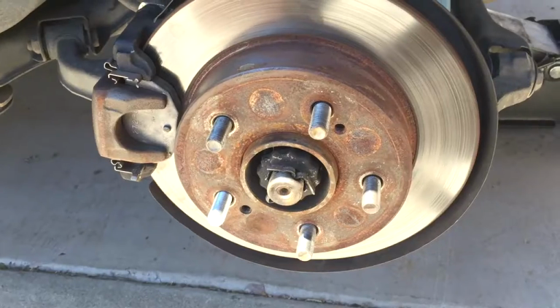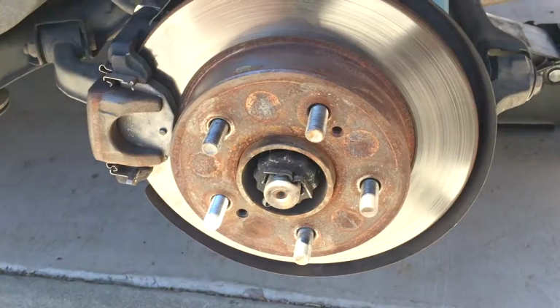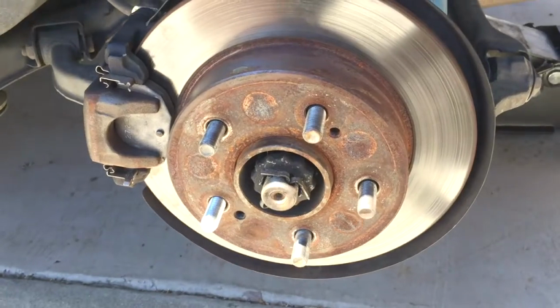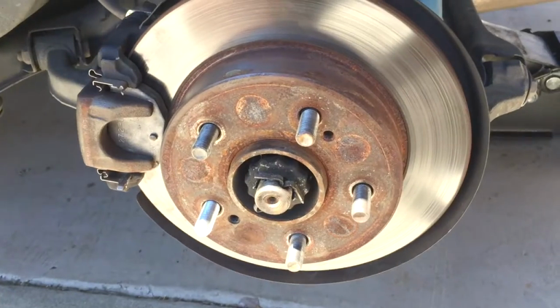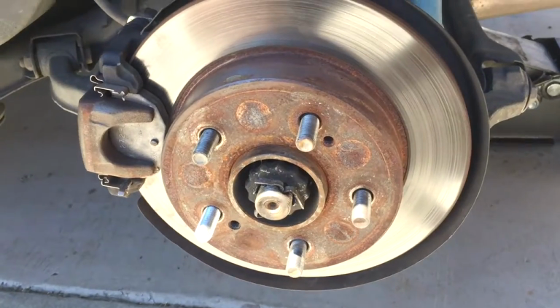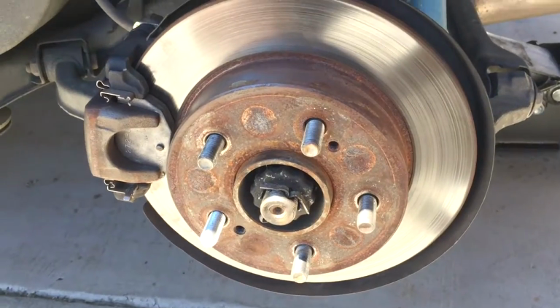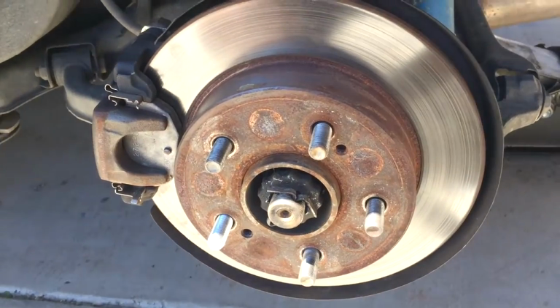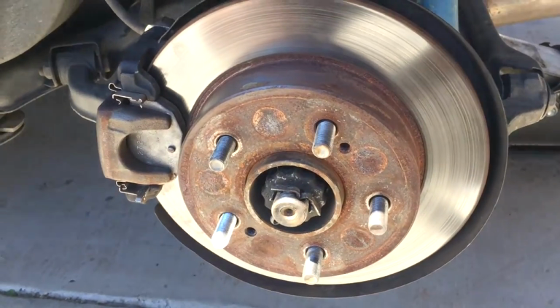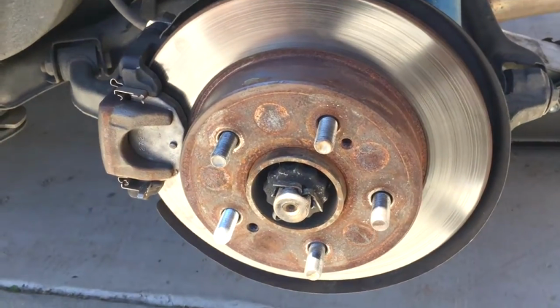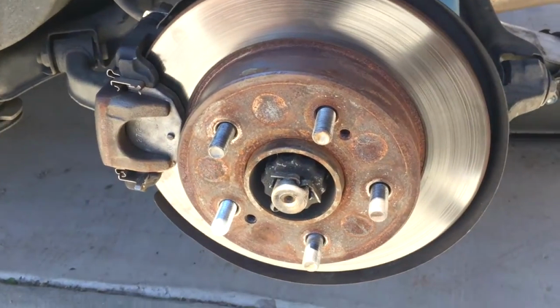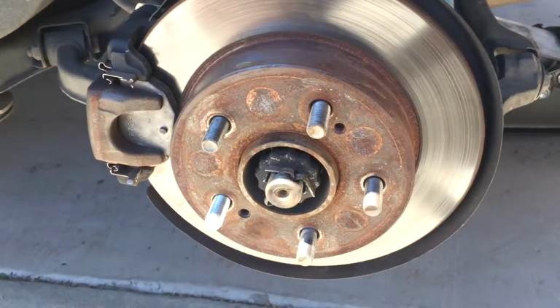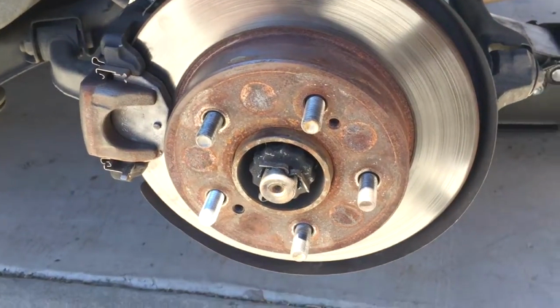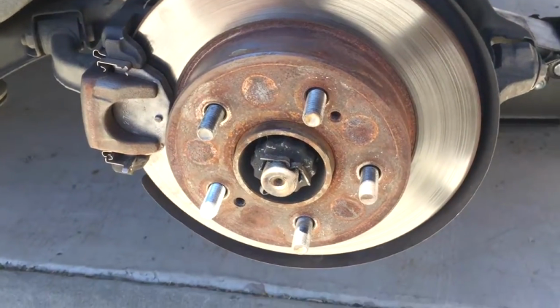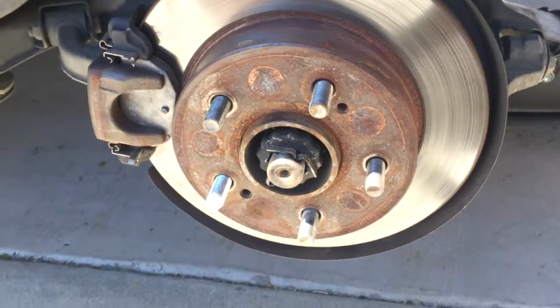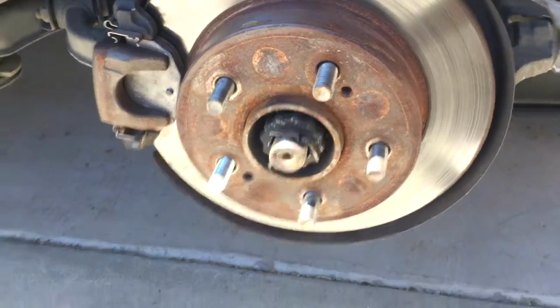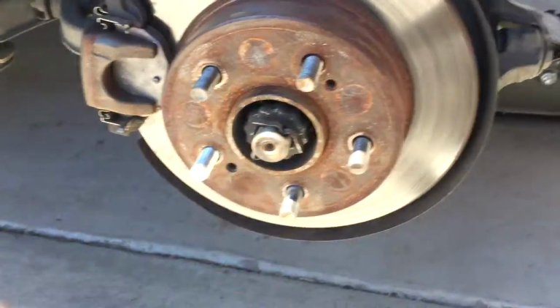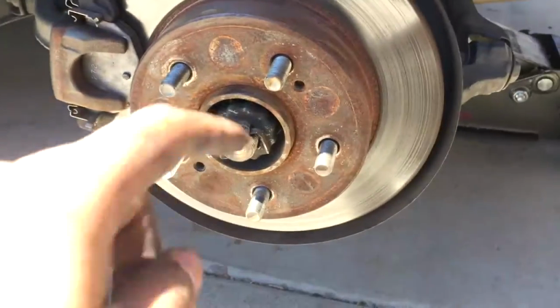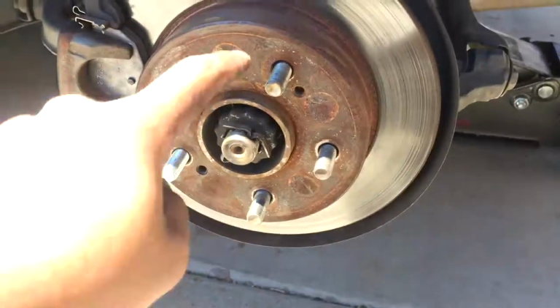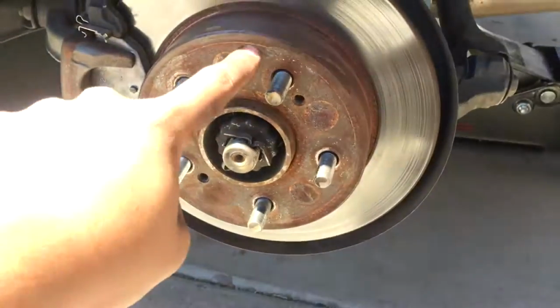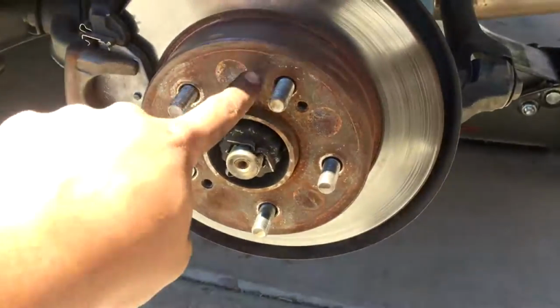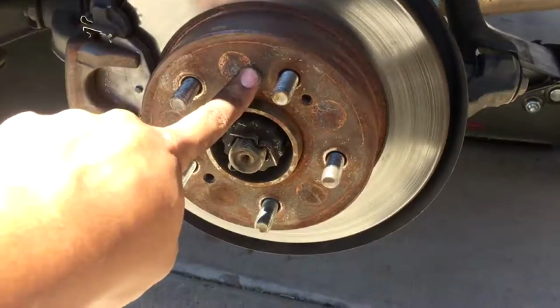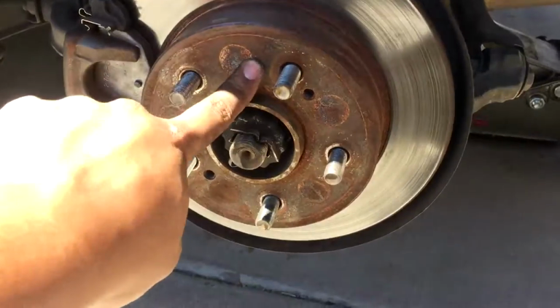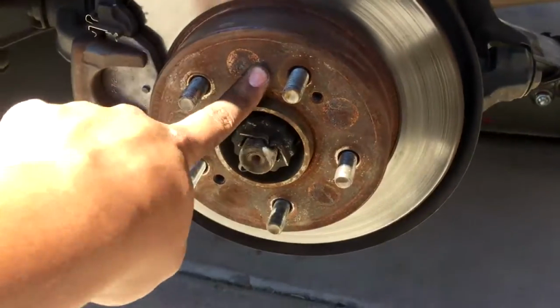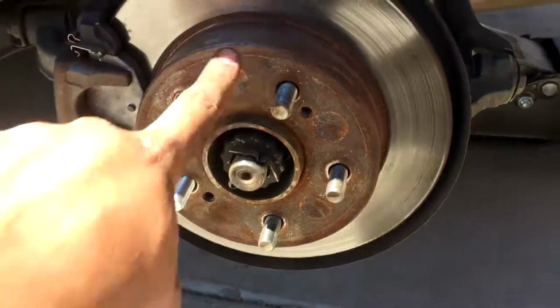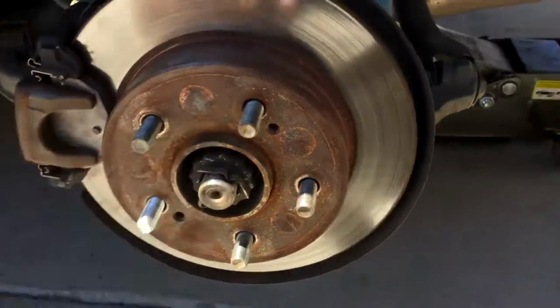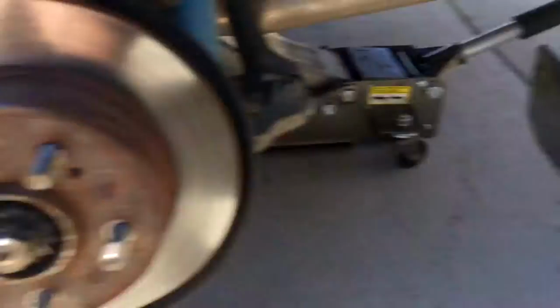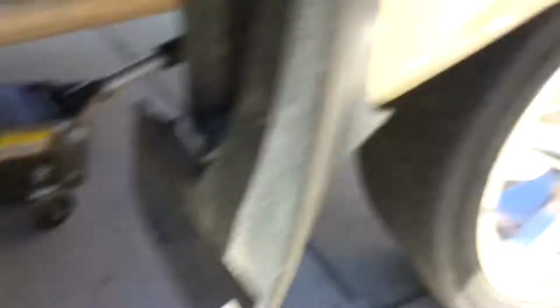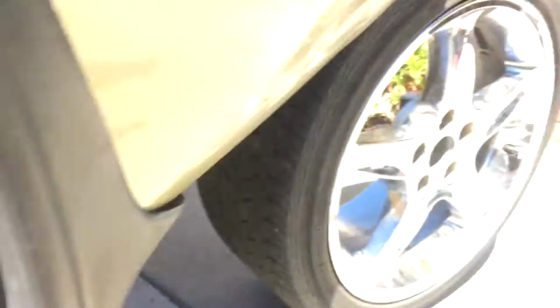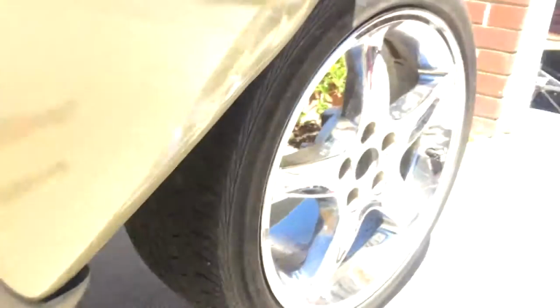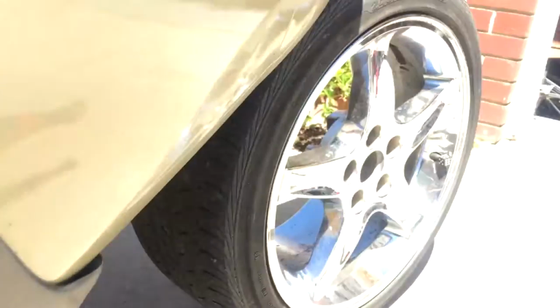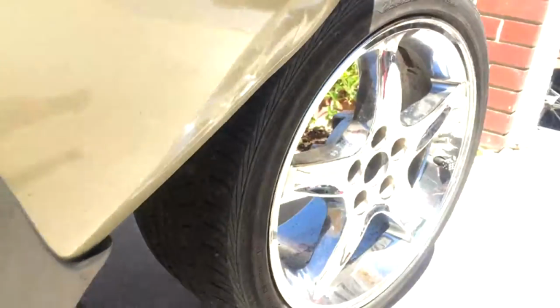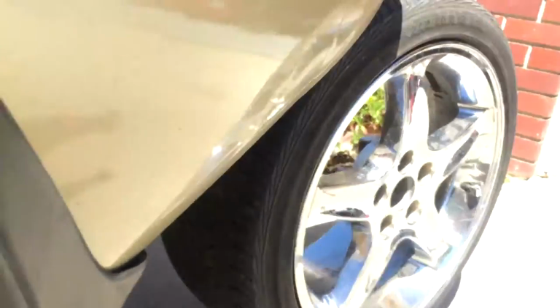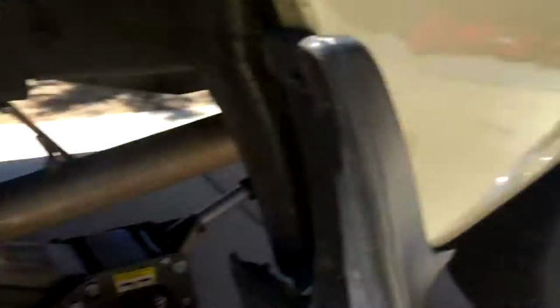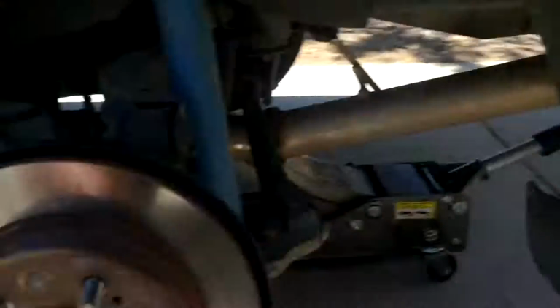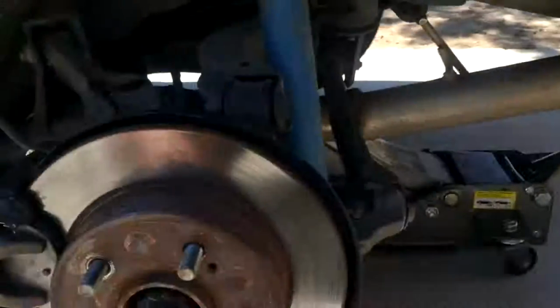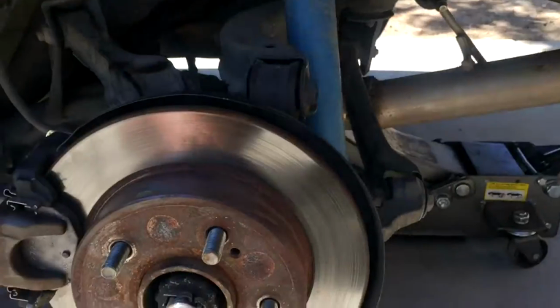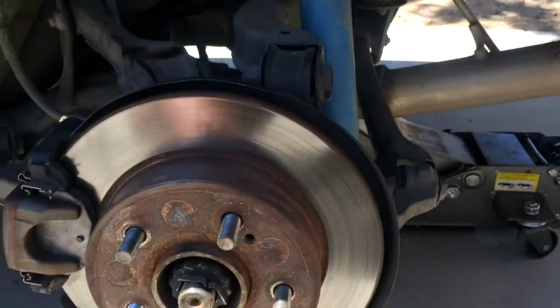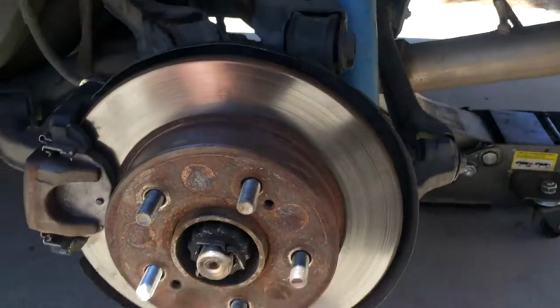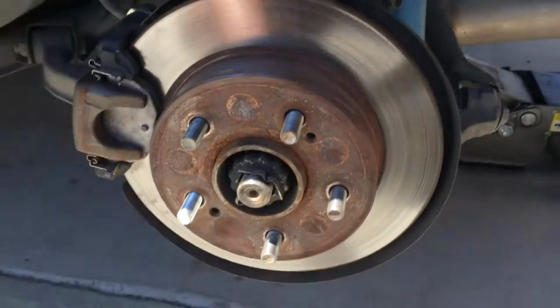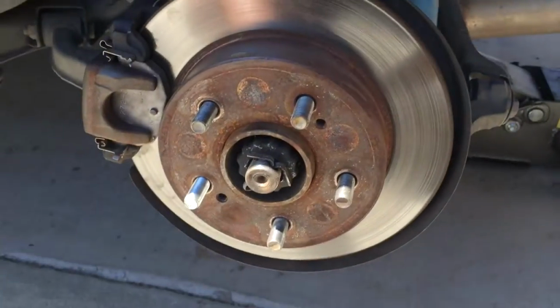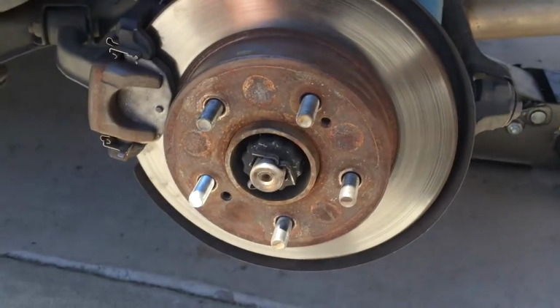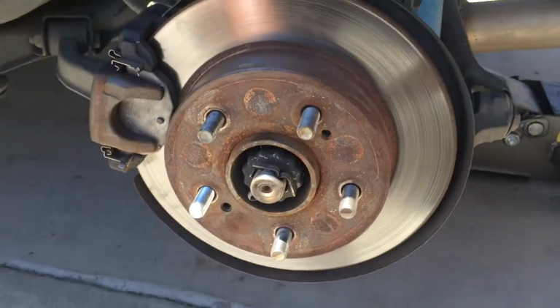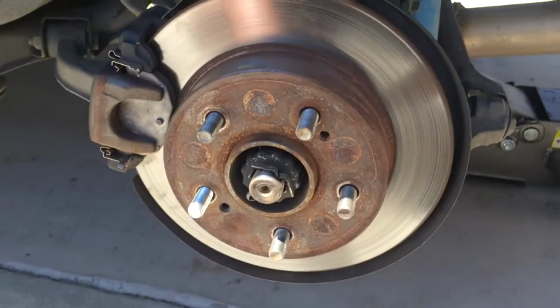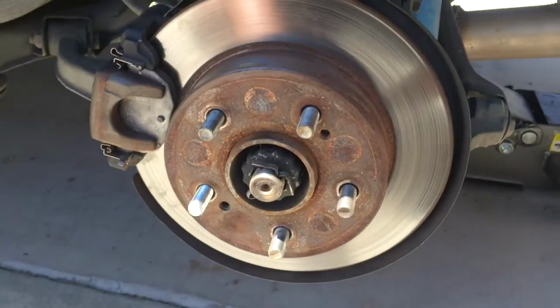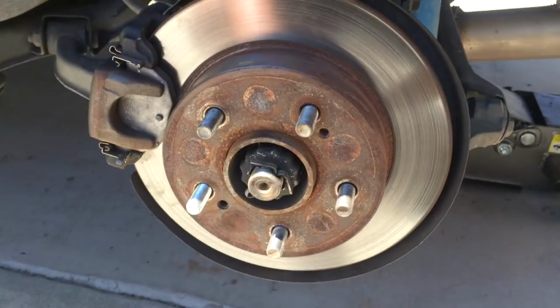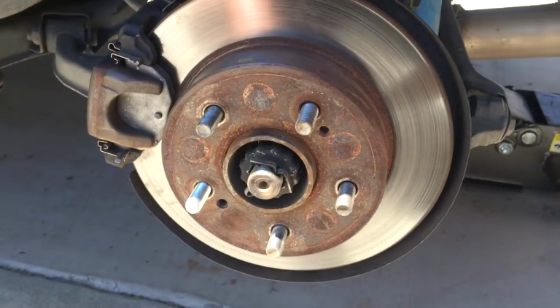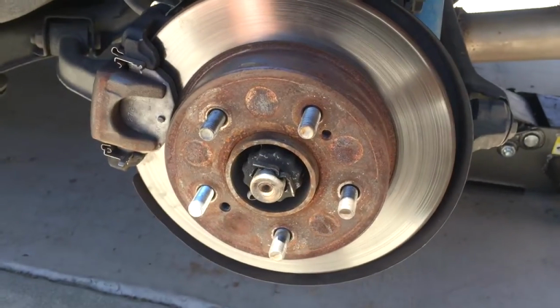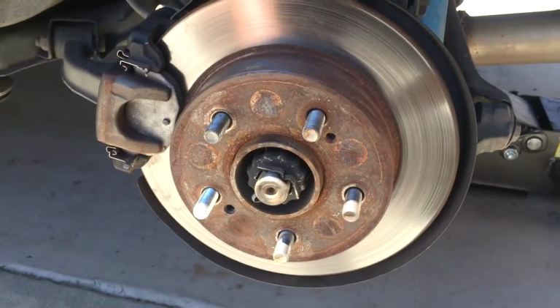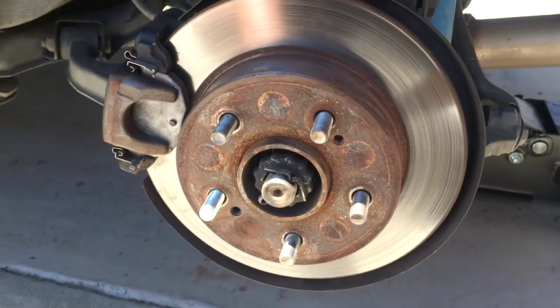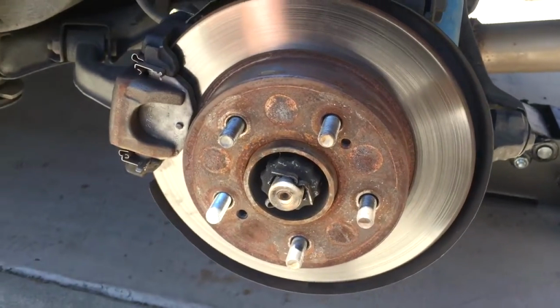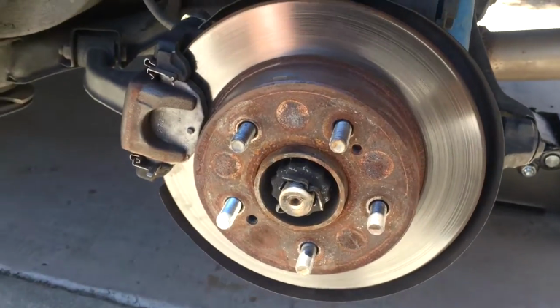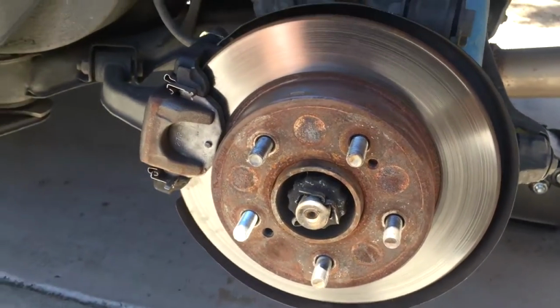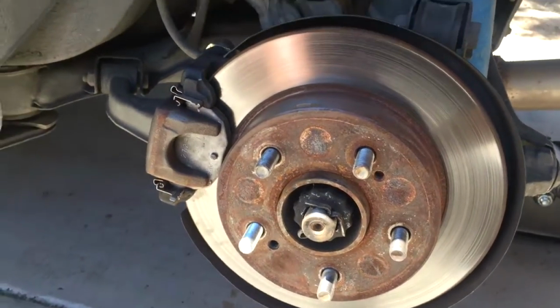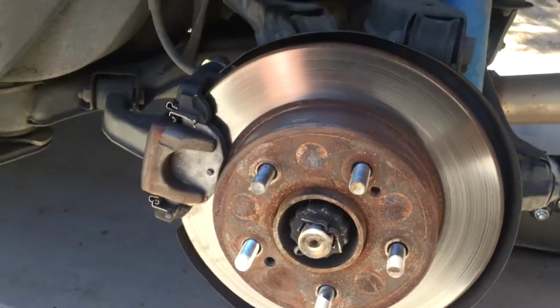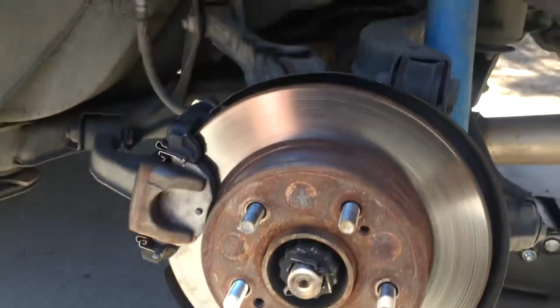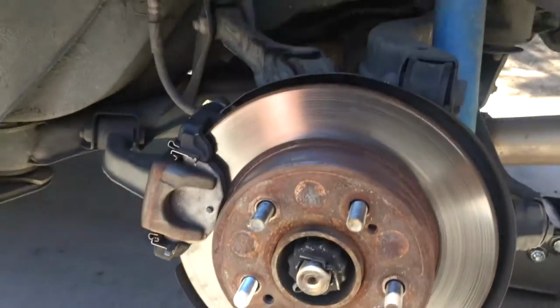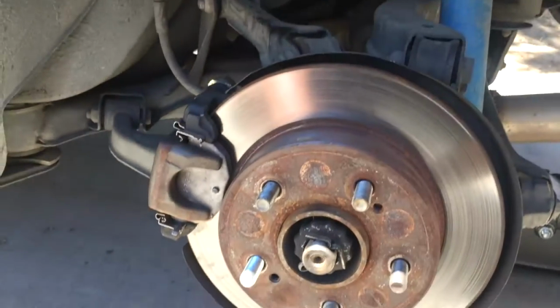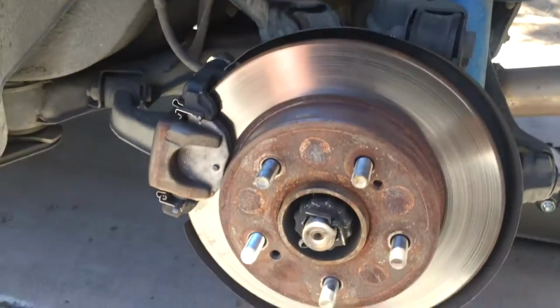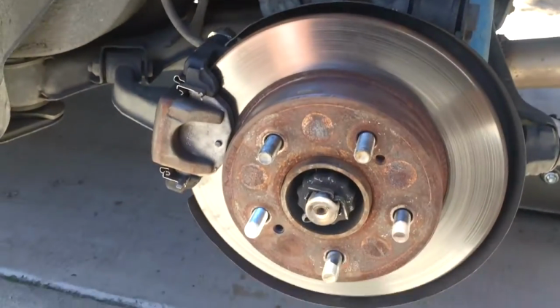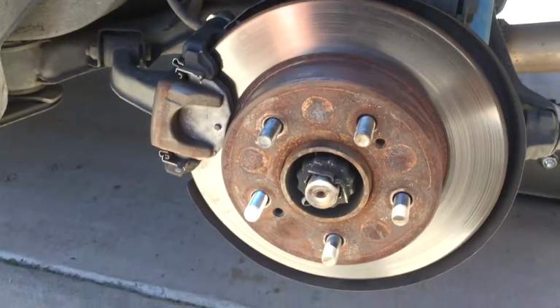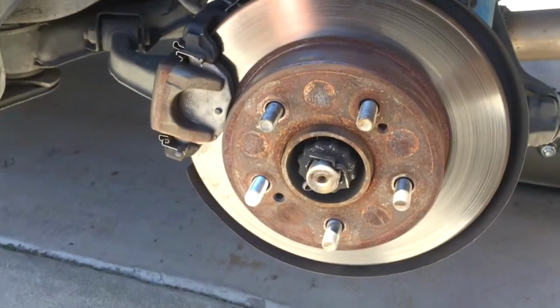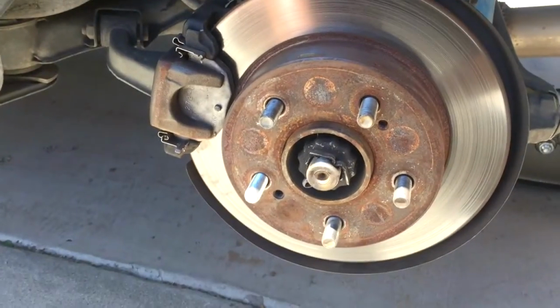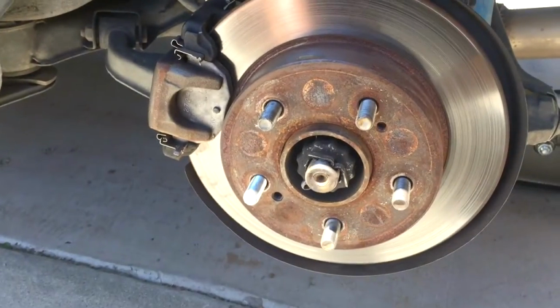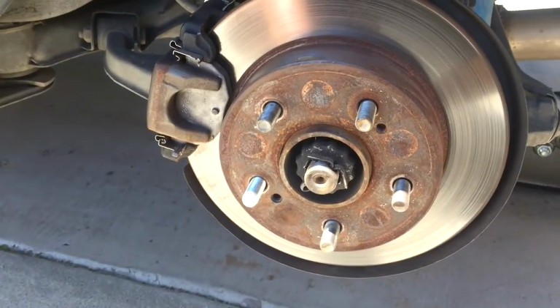All right so now it's all assembled. Throw on the wheel and that'll be it.